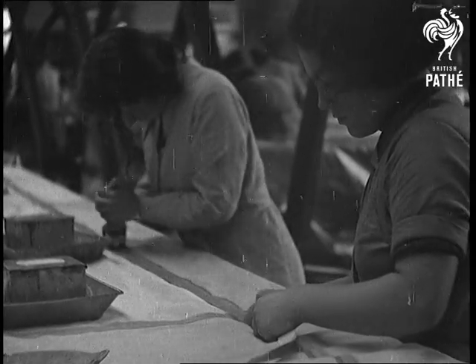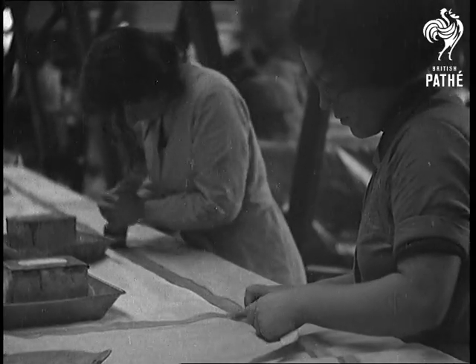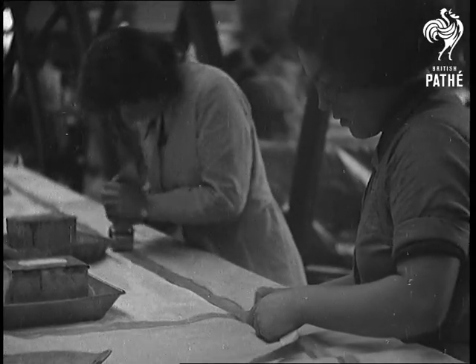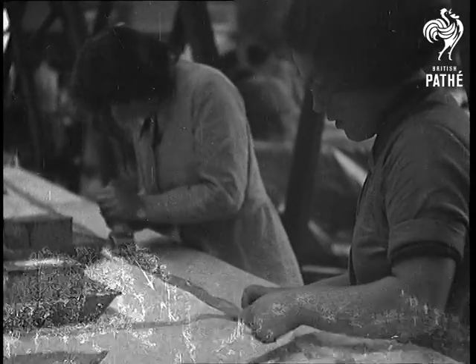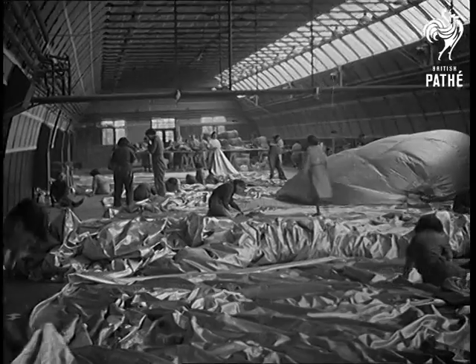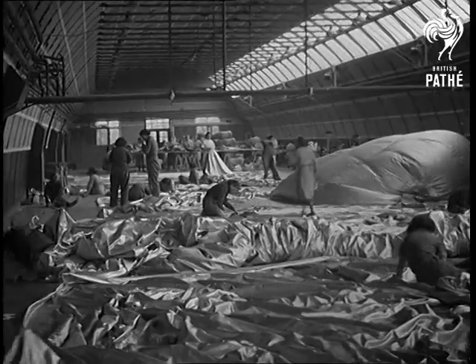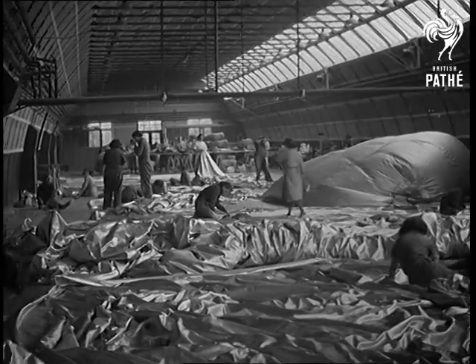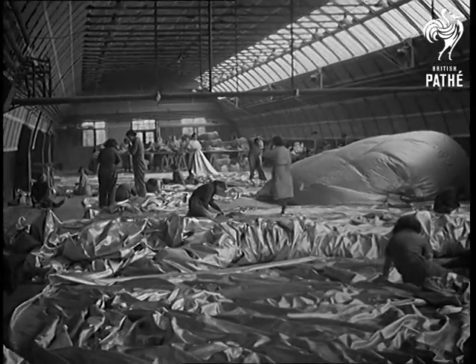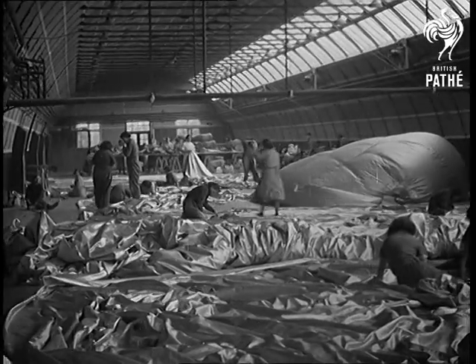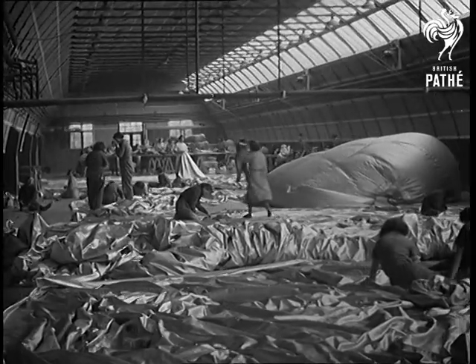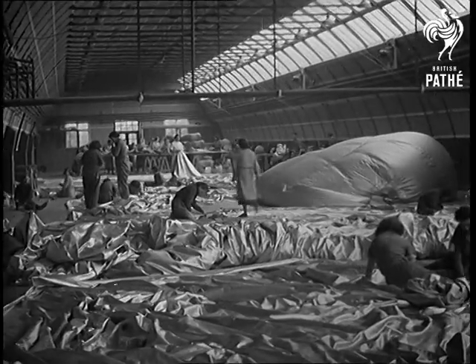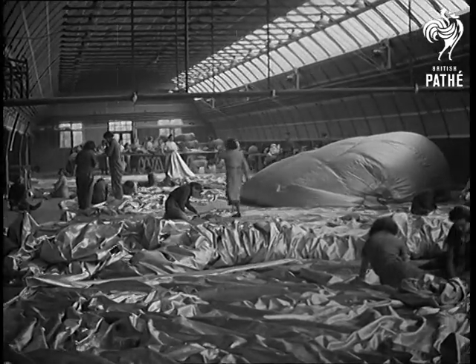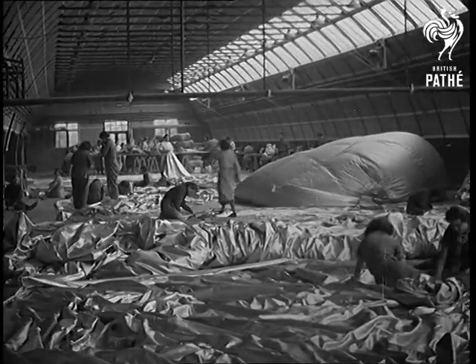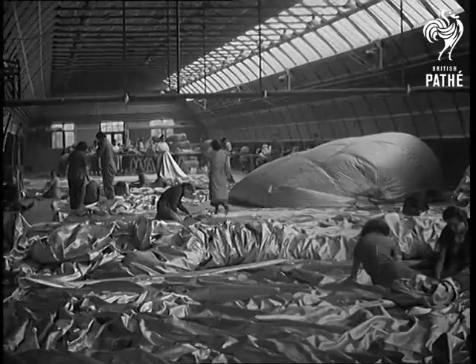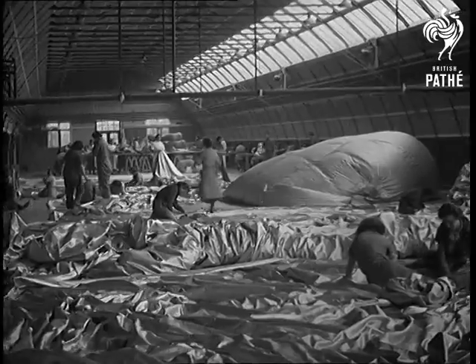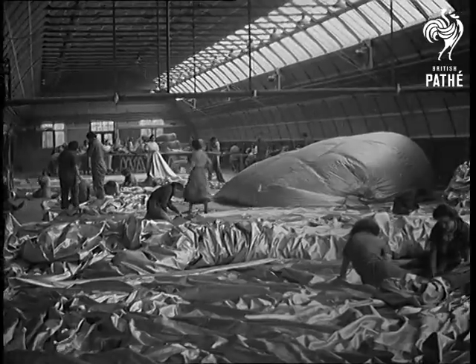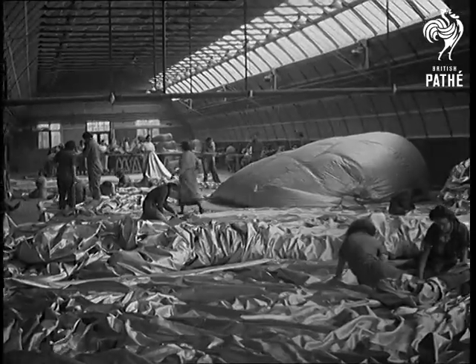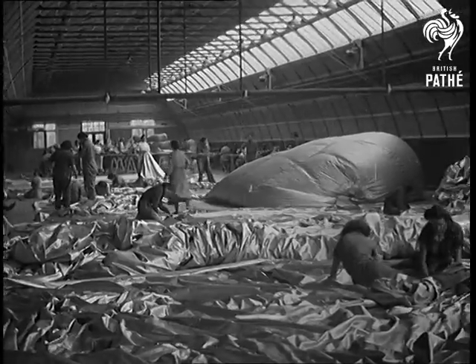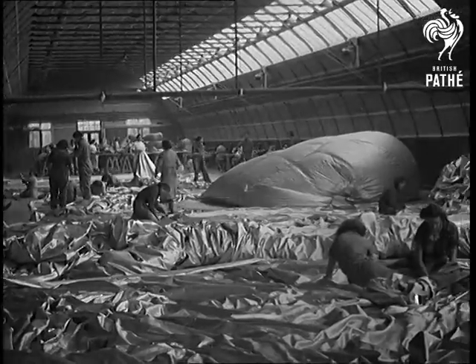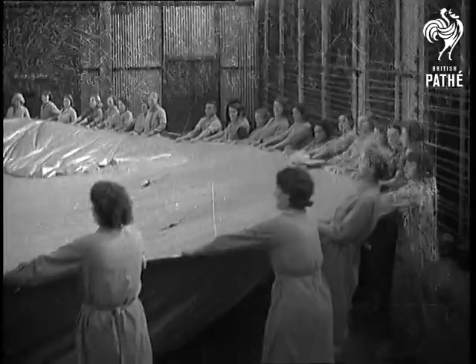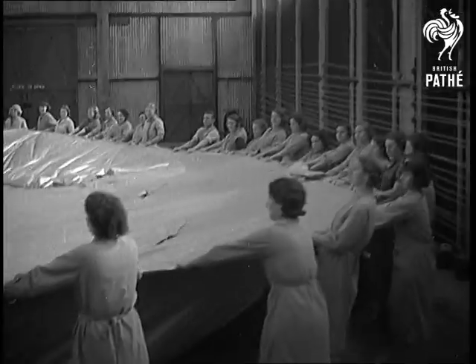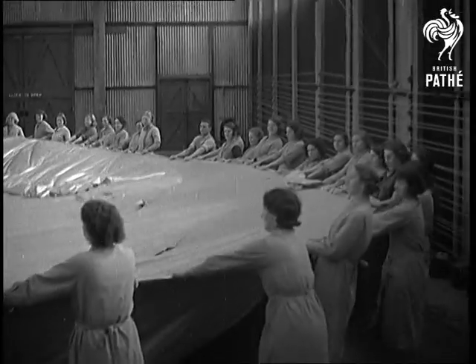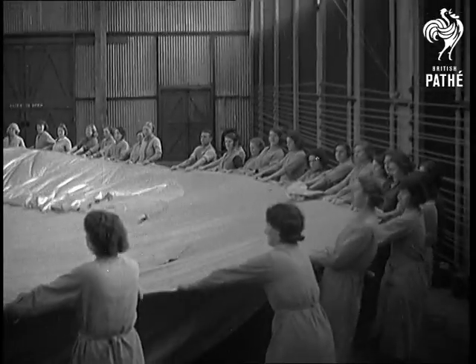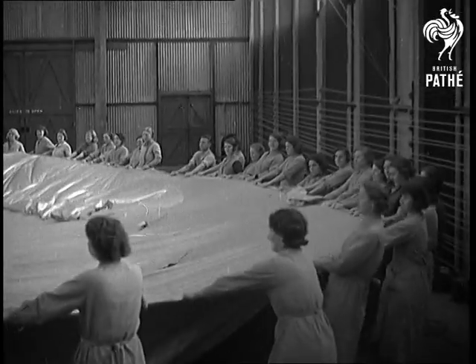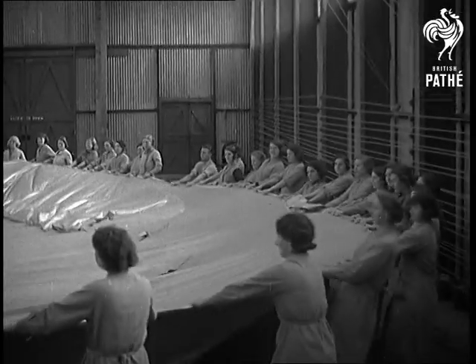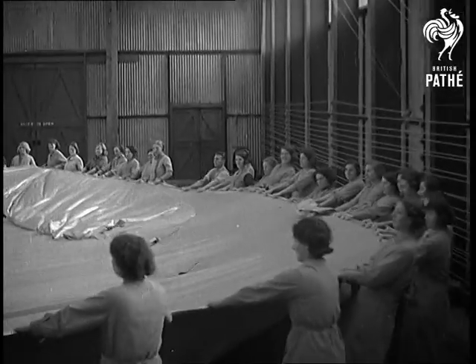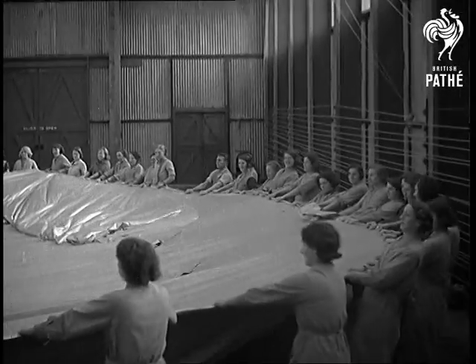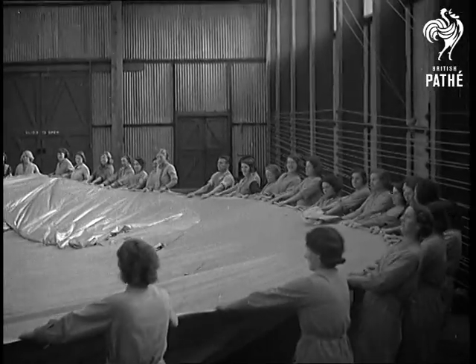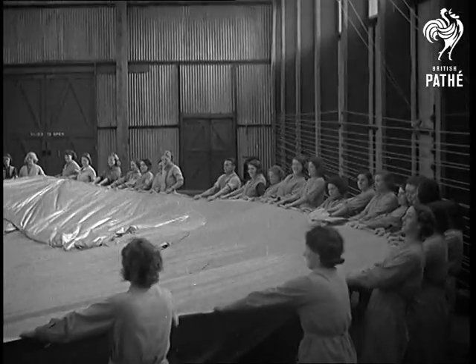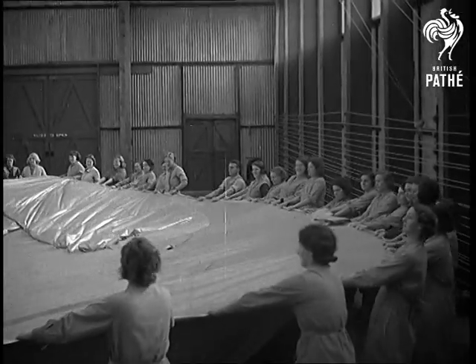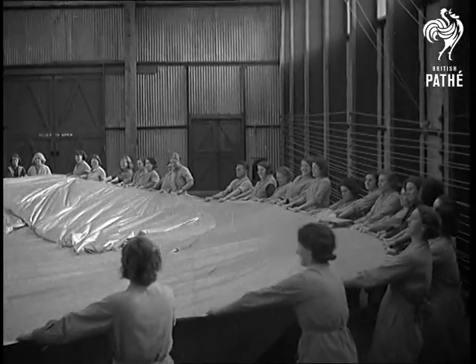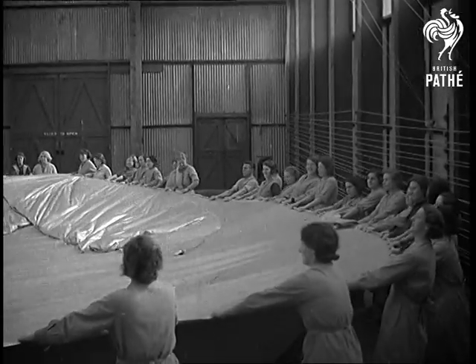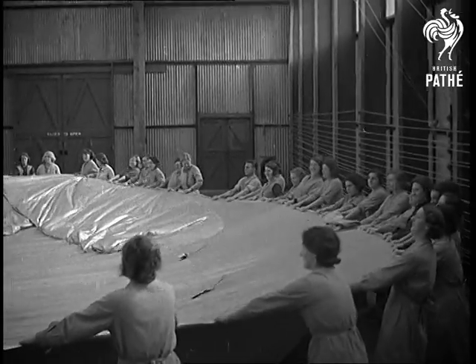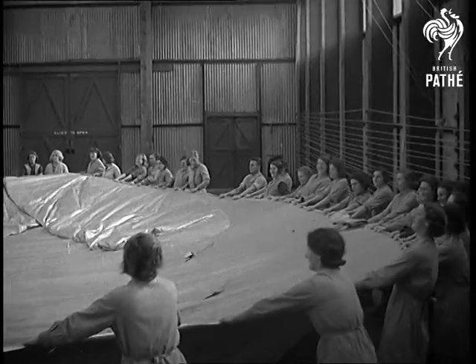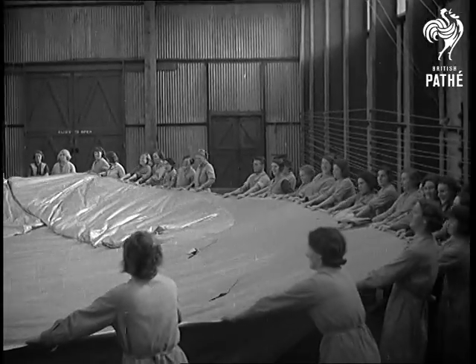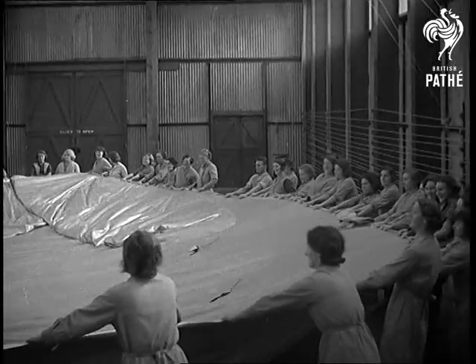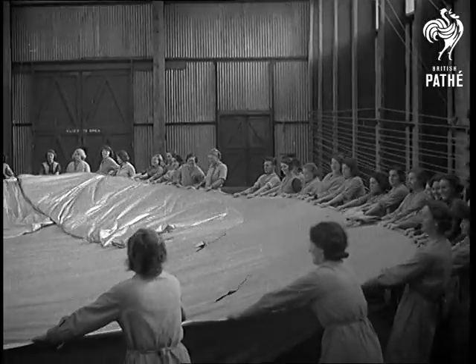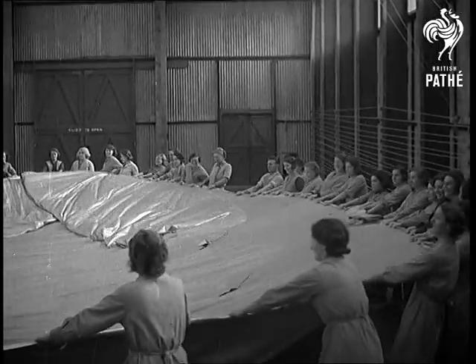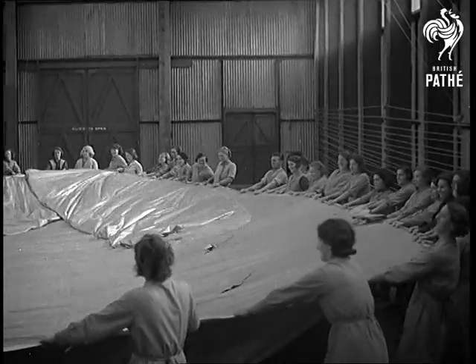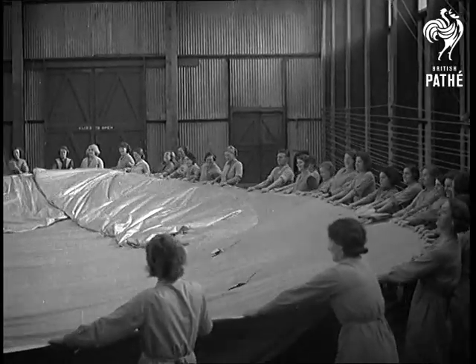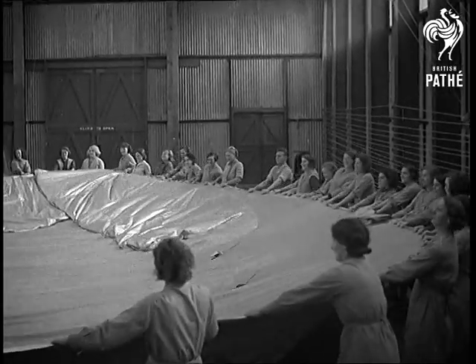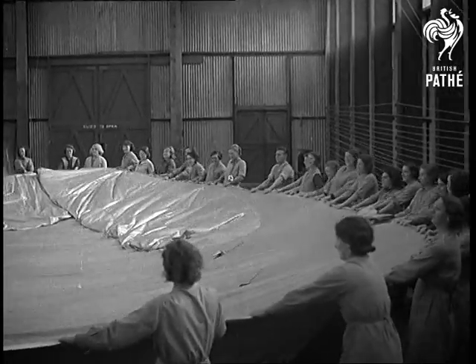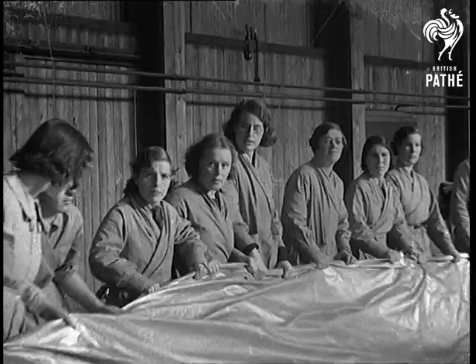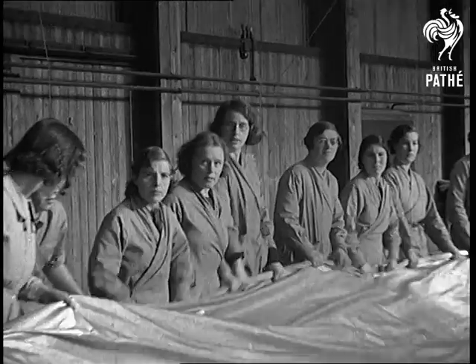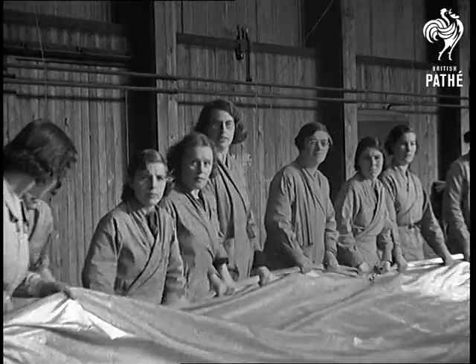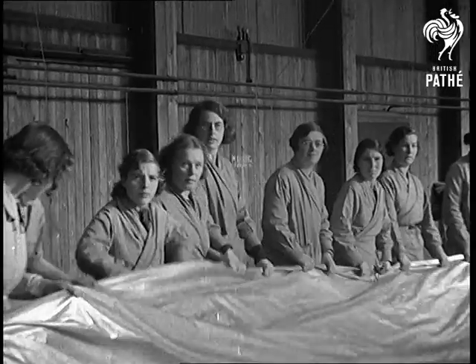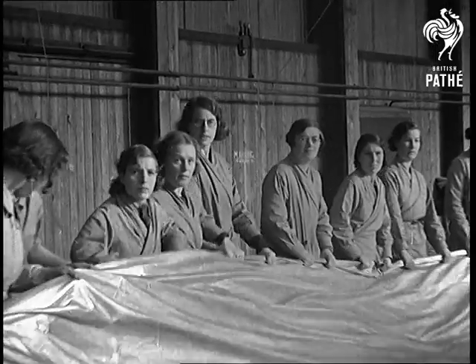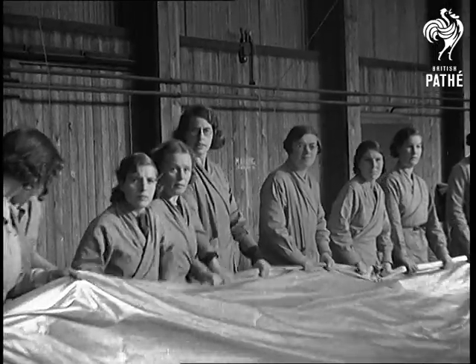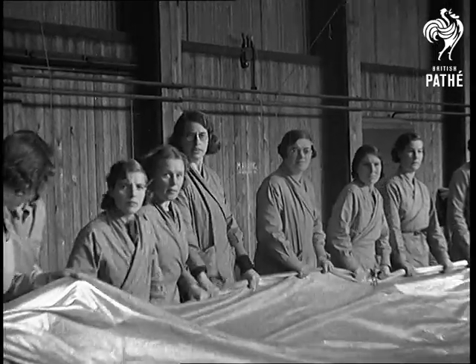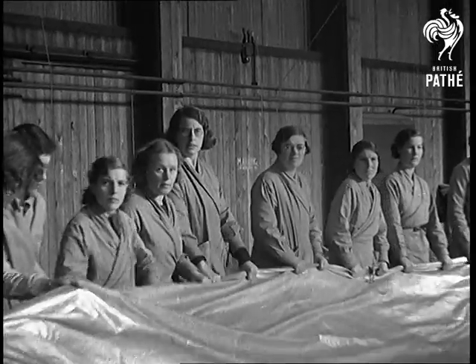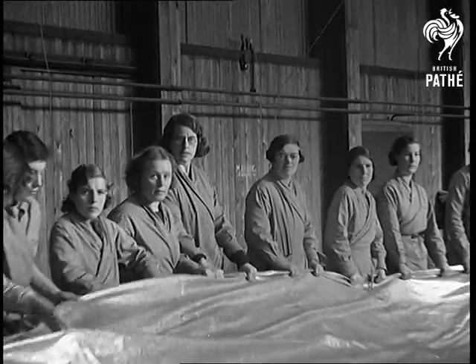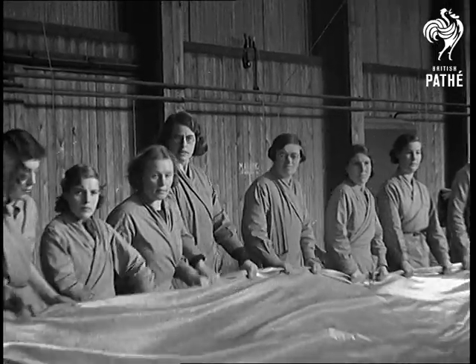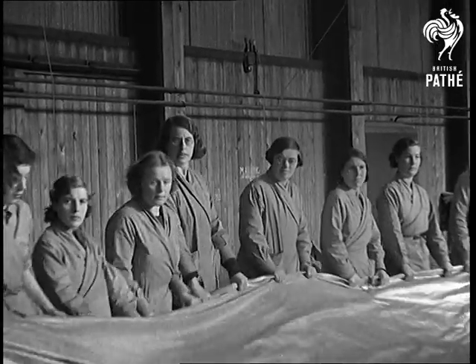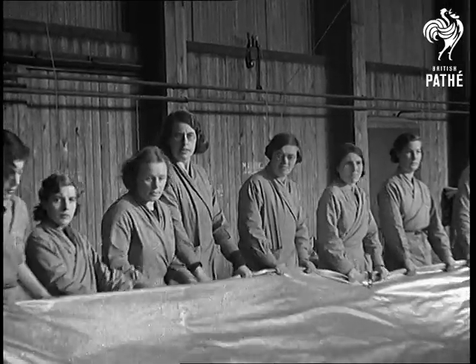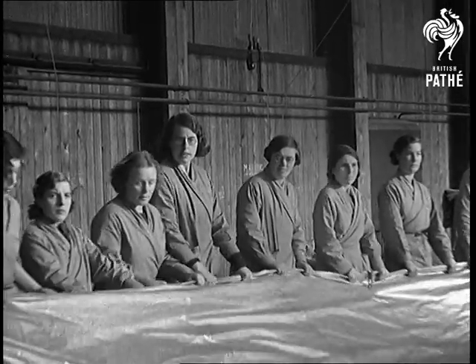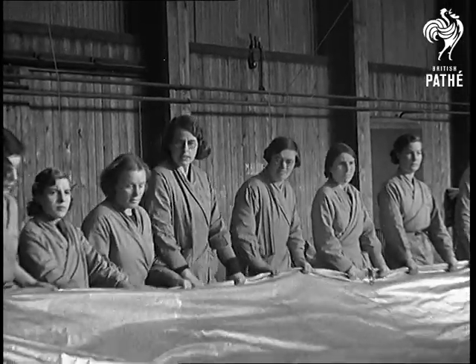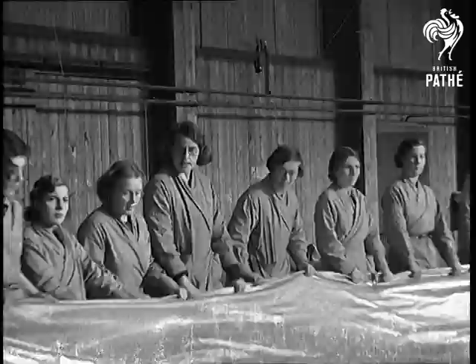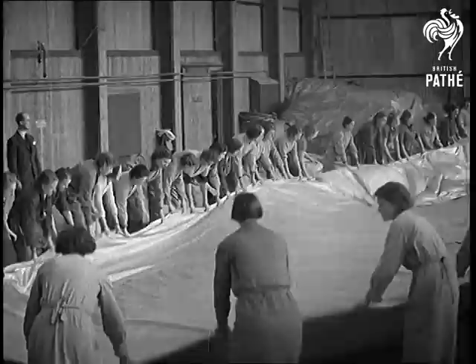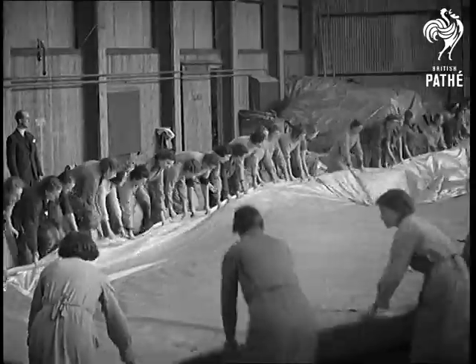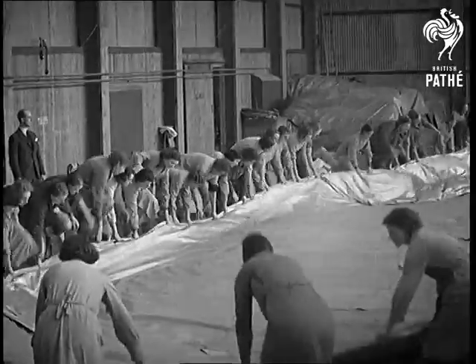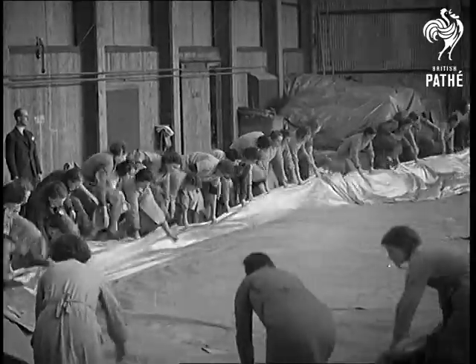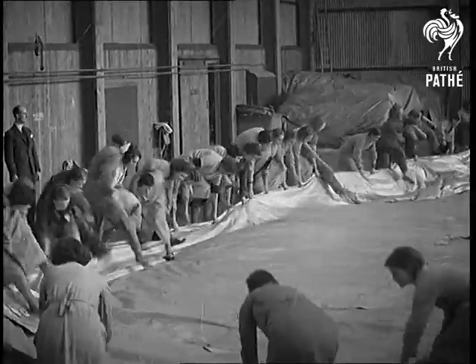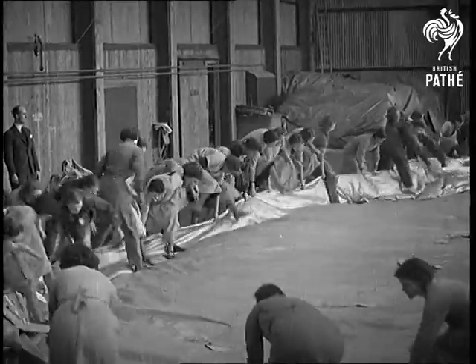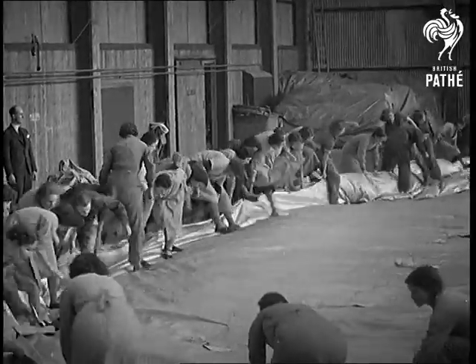All the complicated, specialised jobs that go to the manufacture of a captive balloon. Nearly a mile of fabric have gone into this one, and now it's ready.